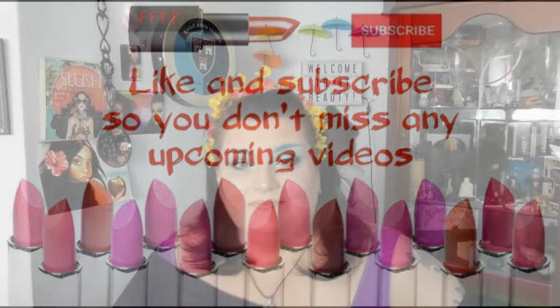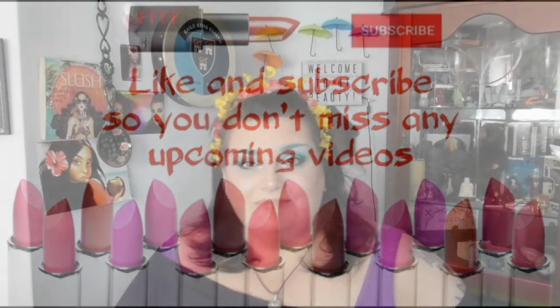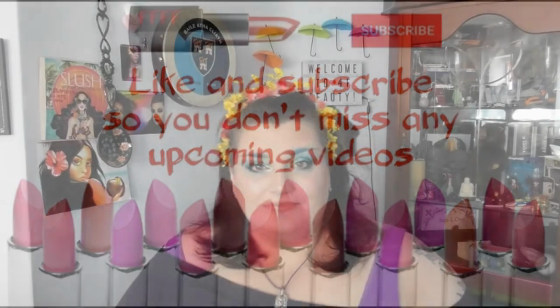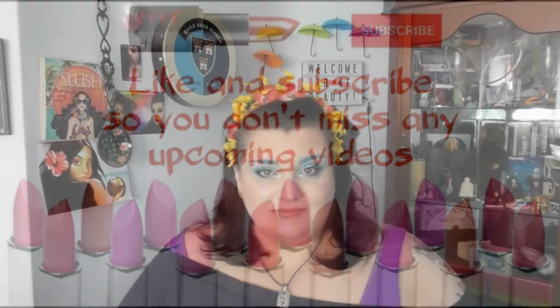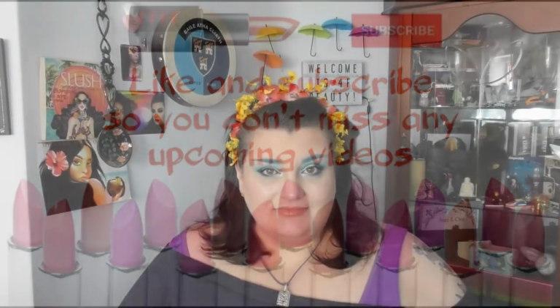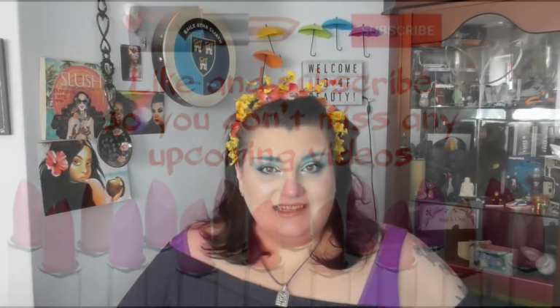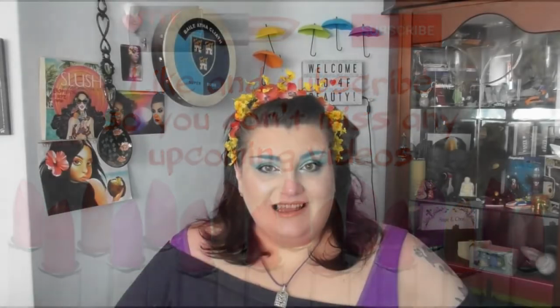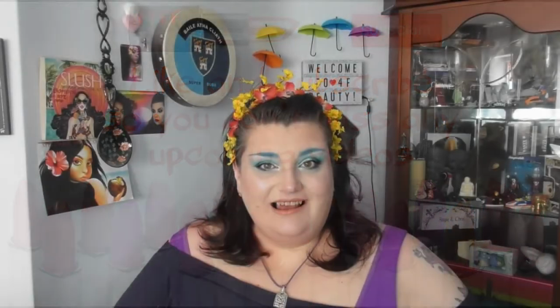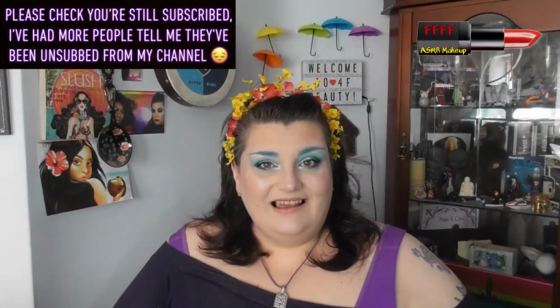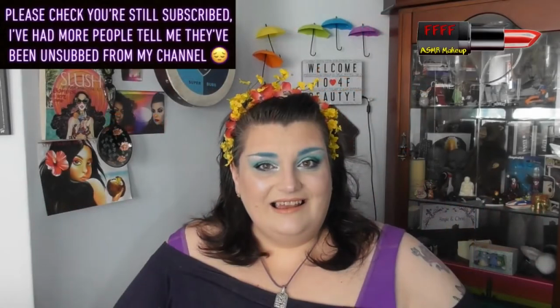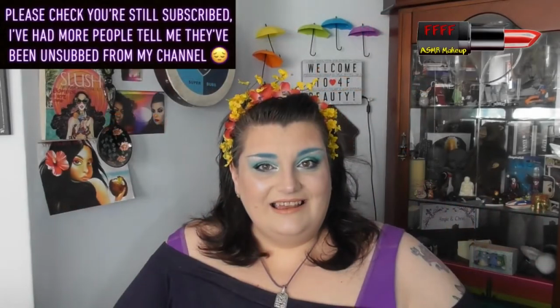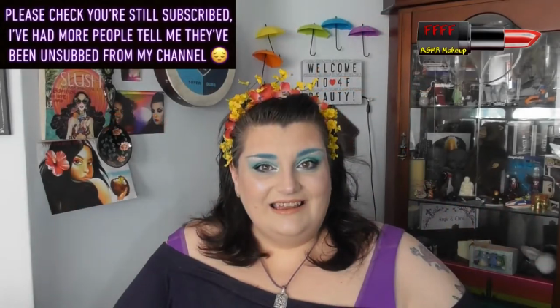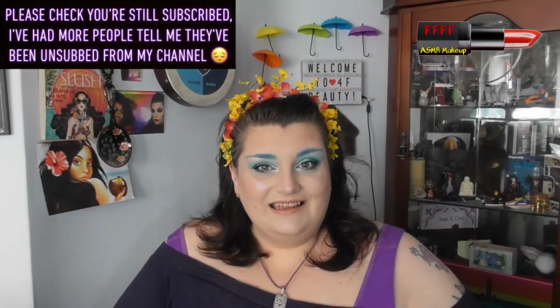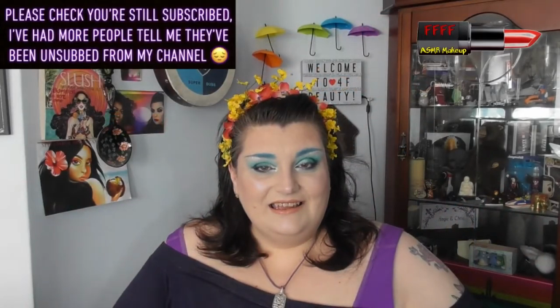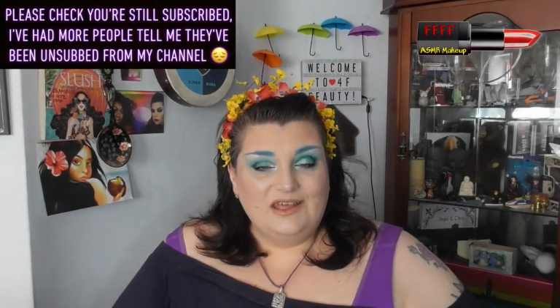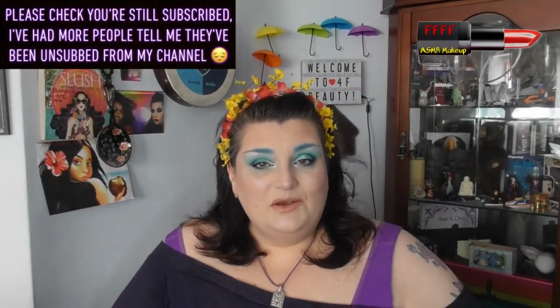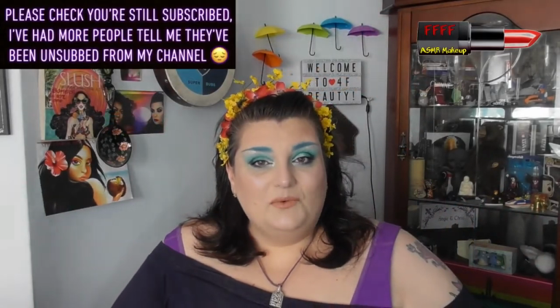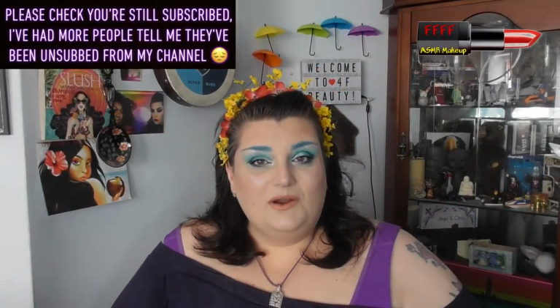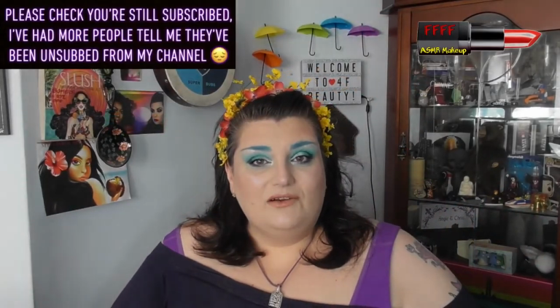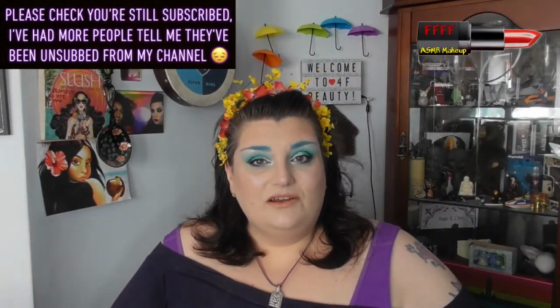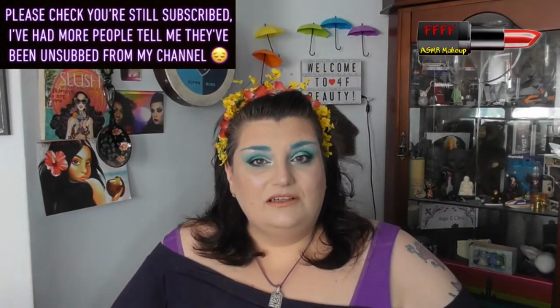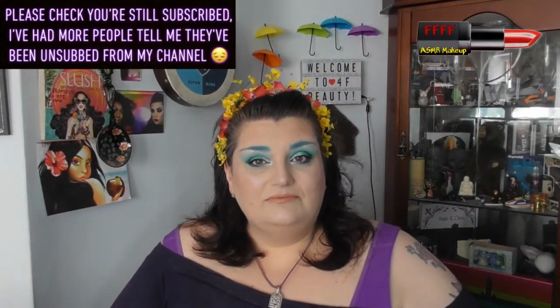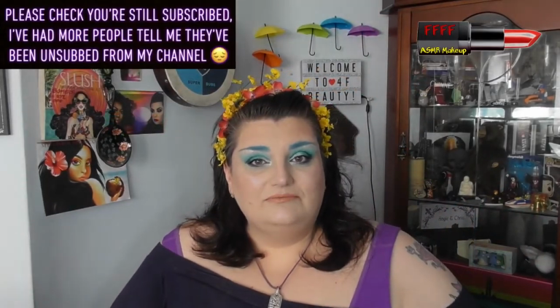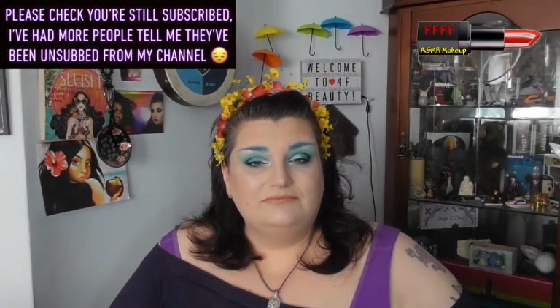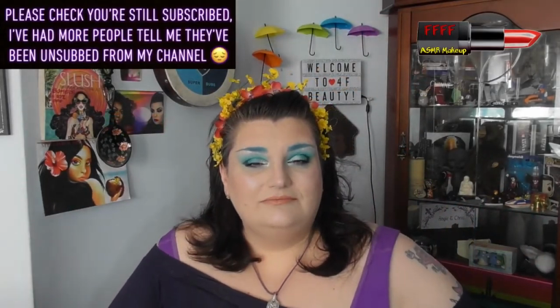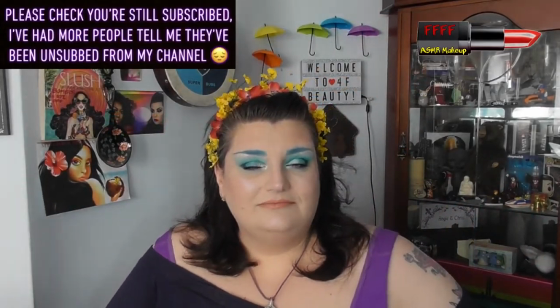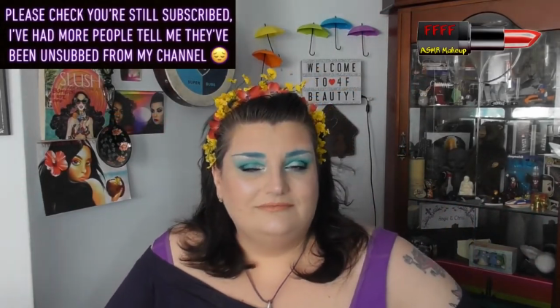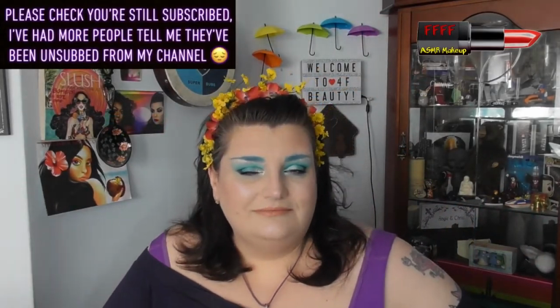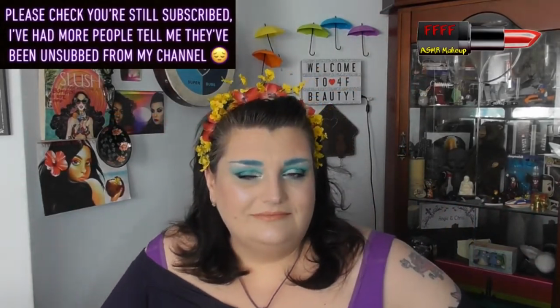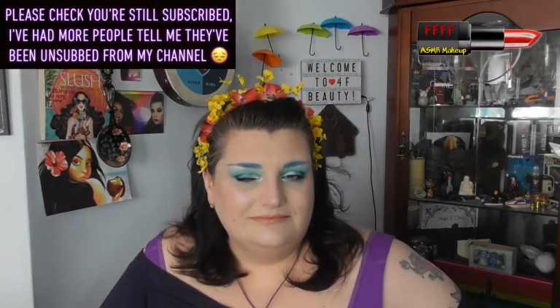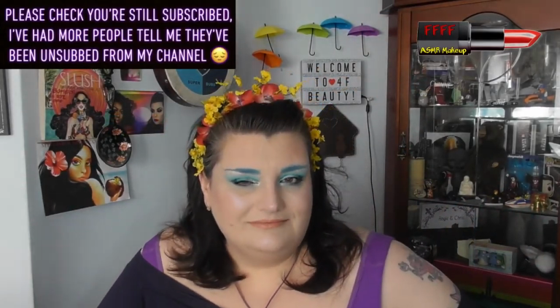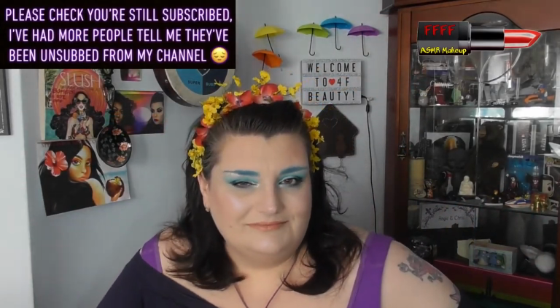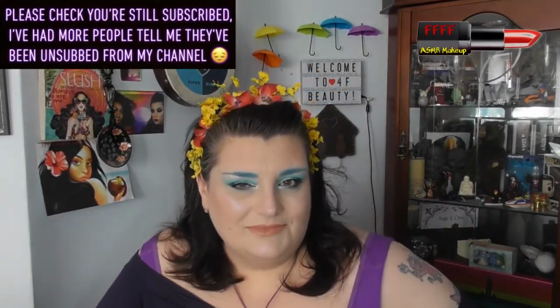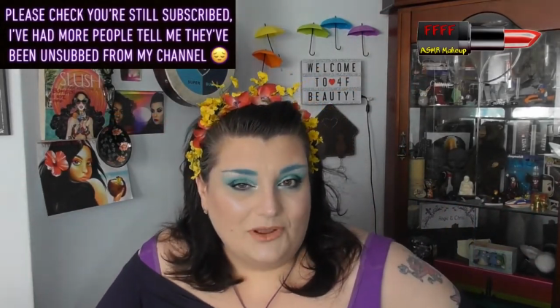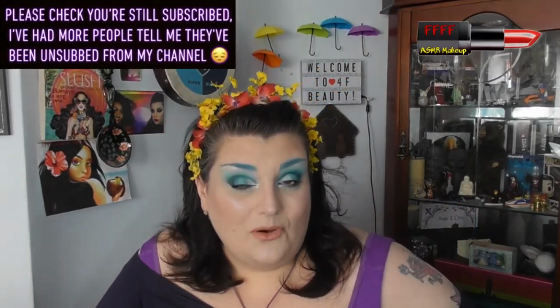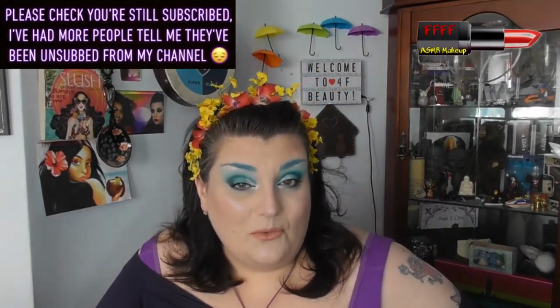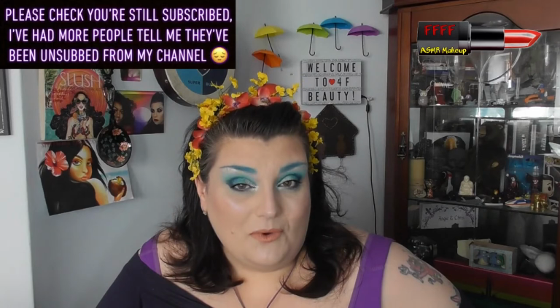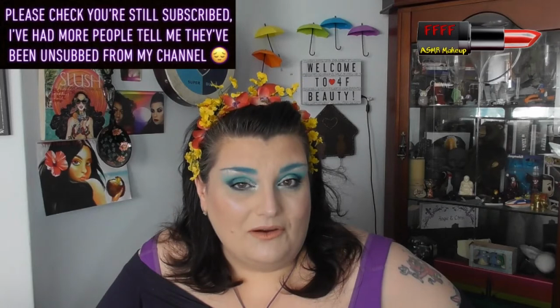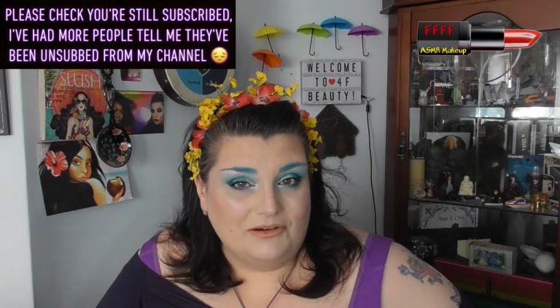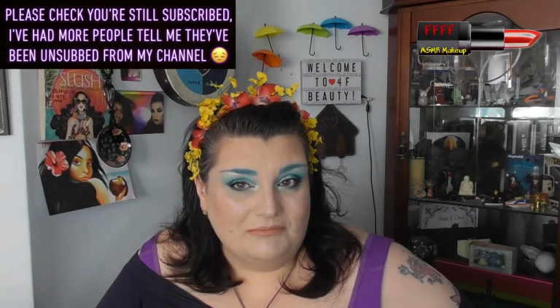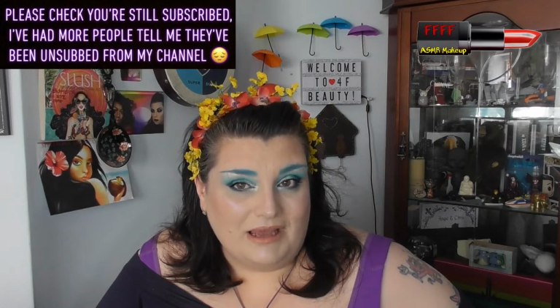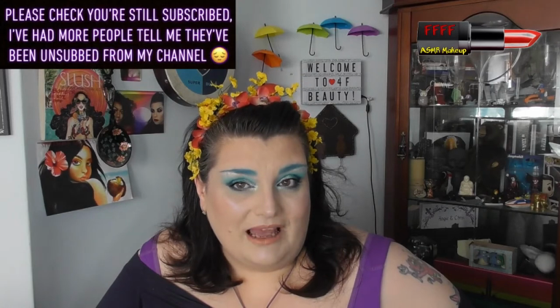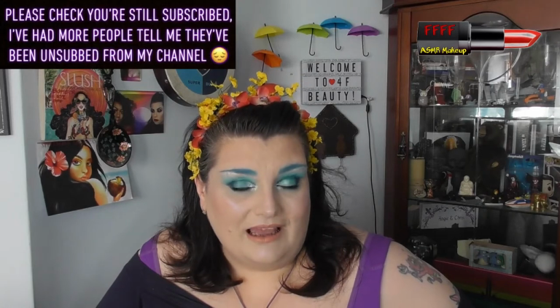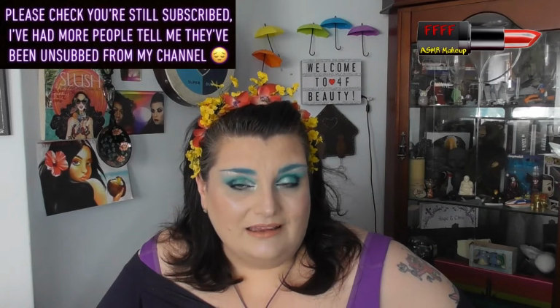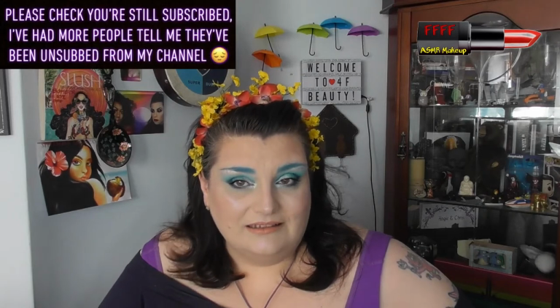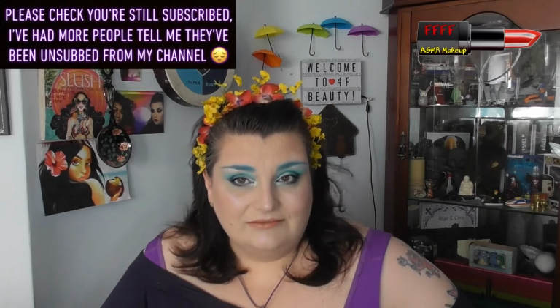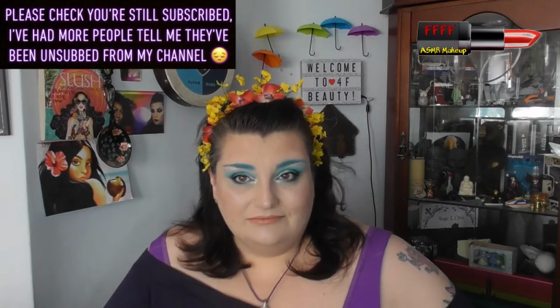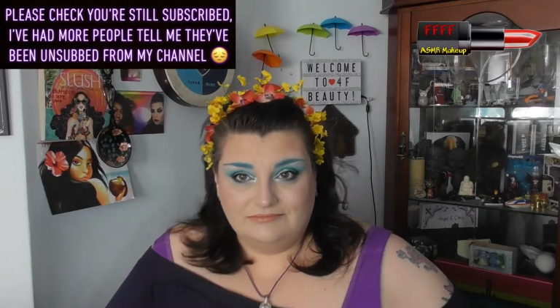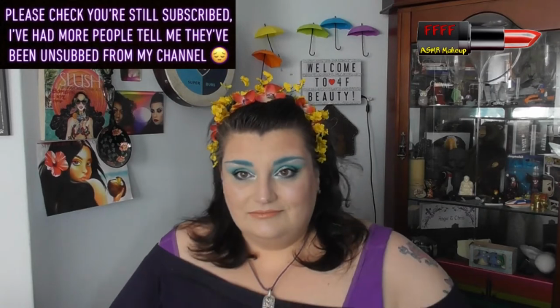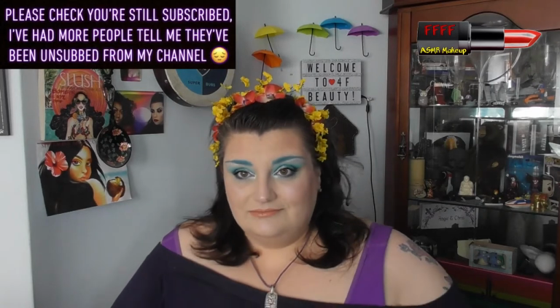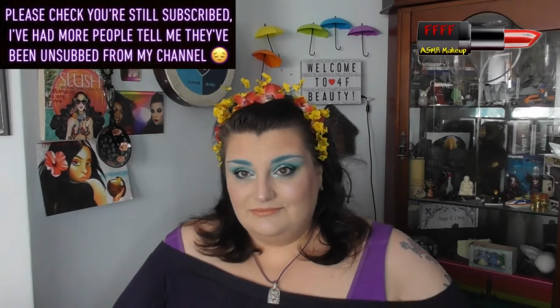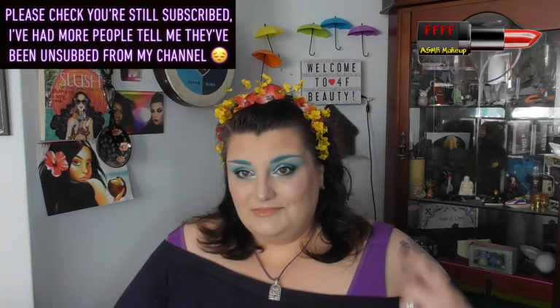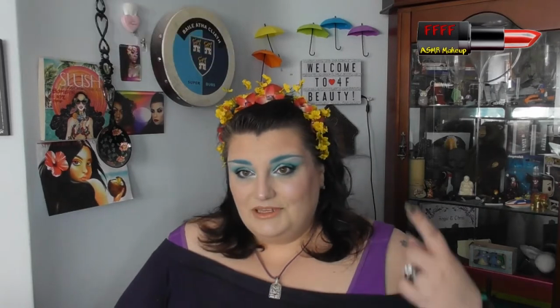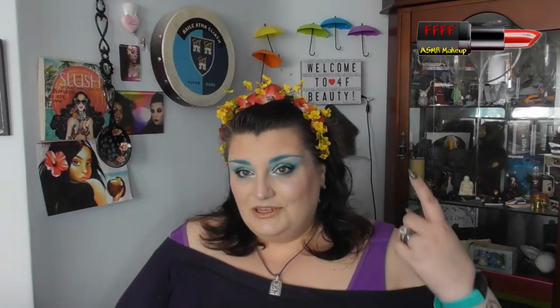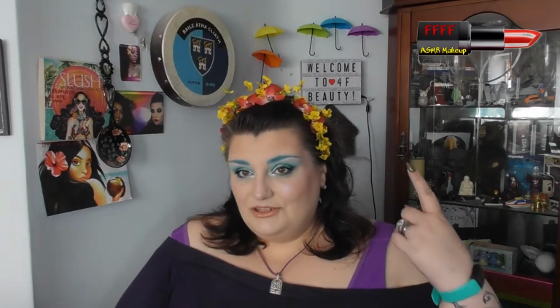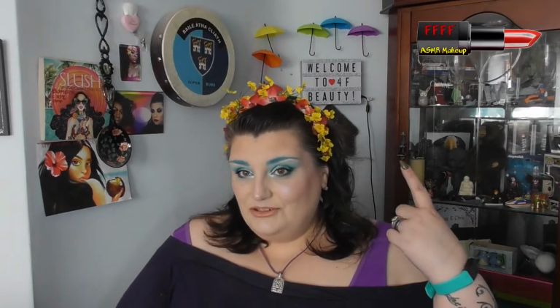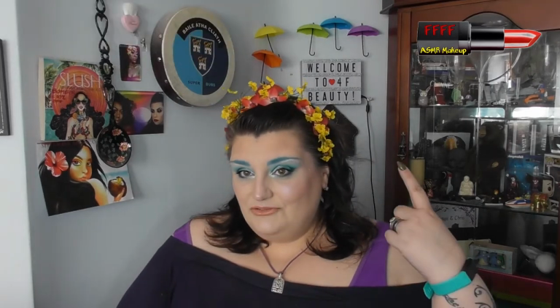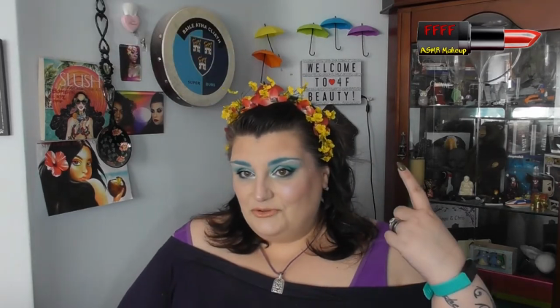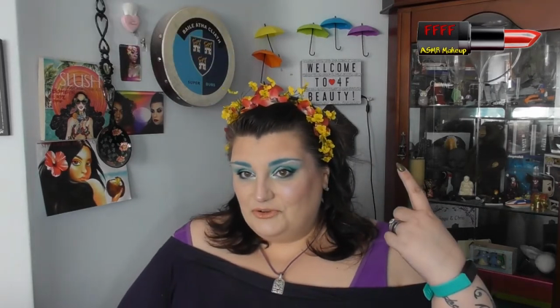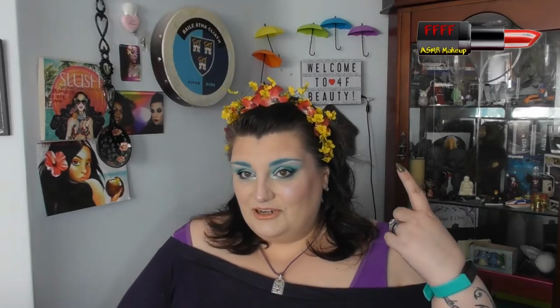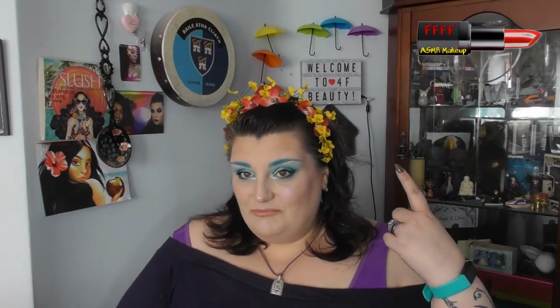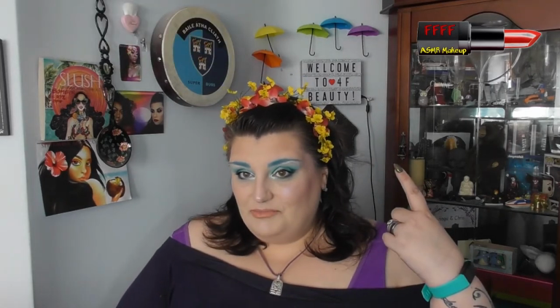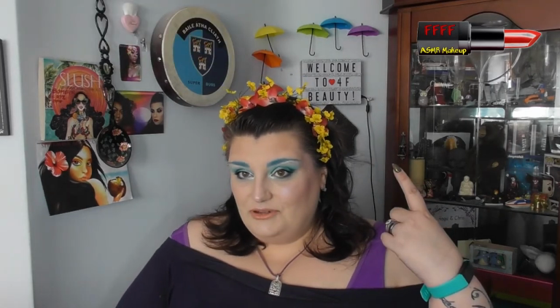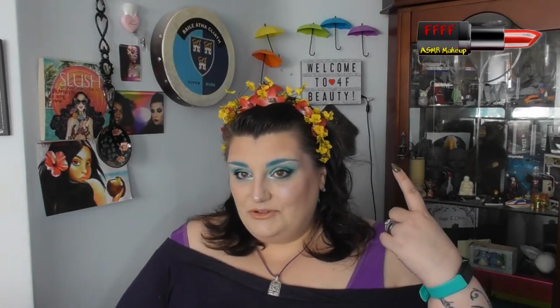Hi, welcome, or welcome back, to 4F Beauty.